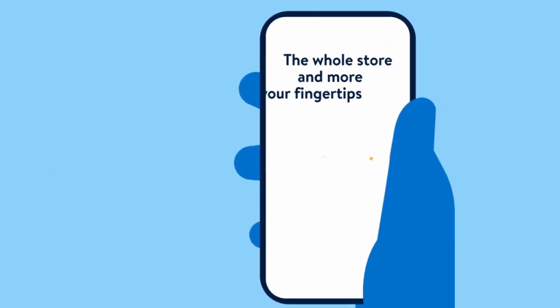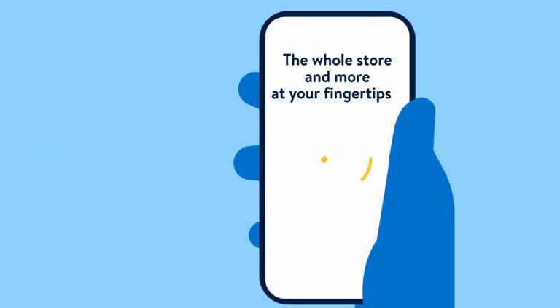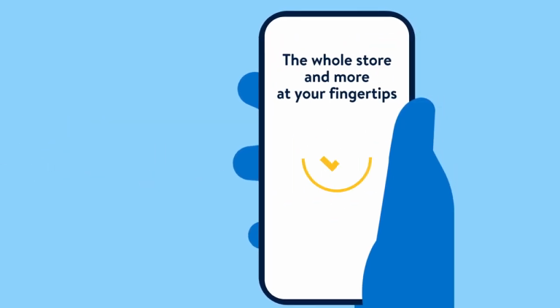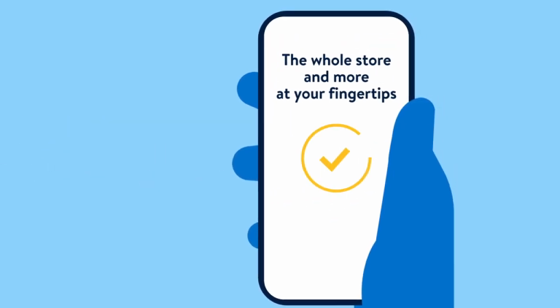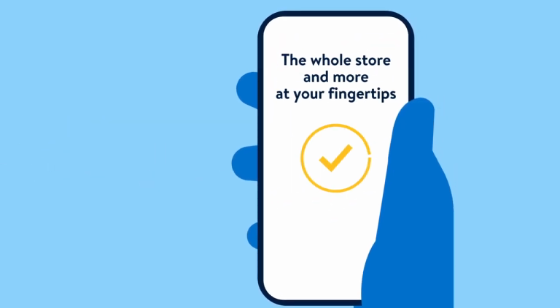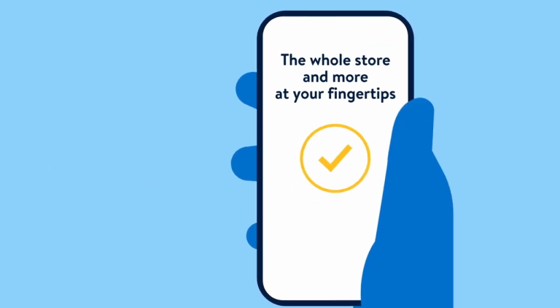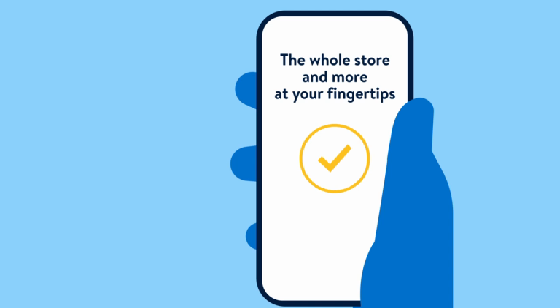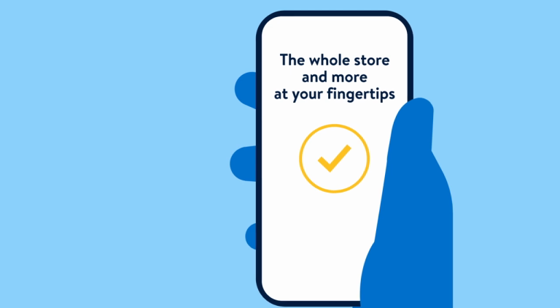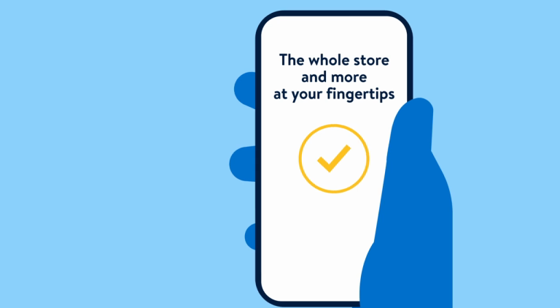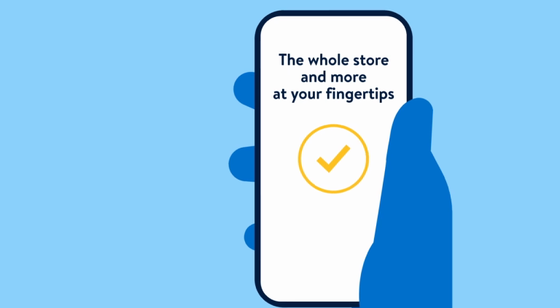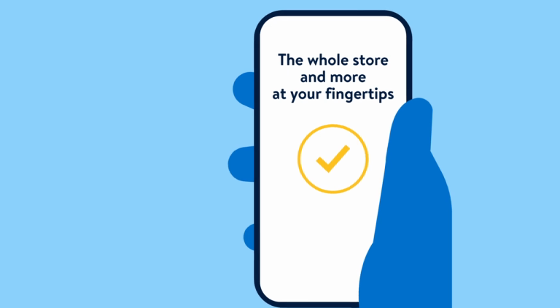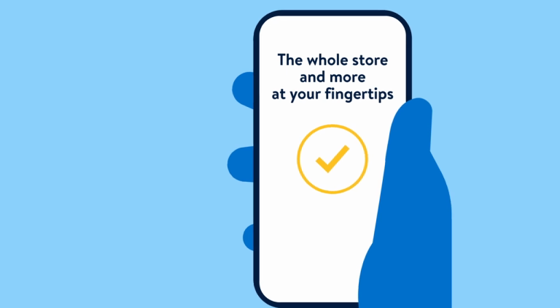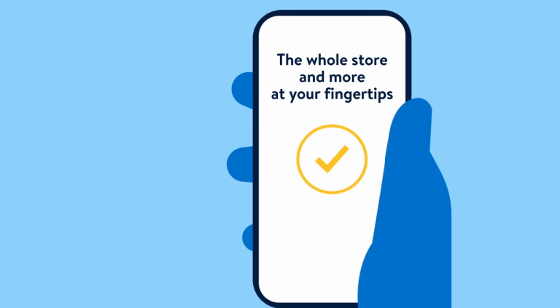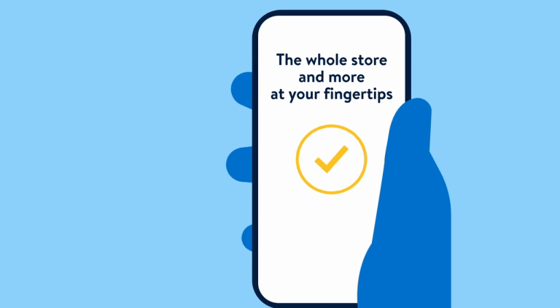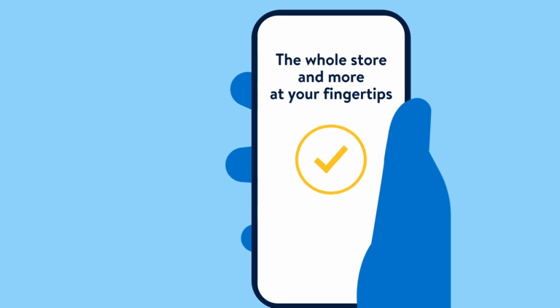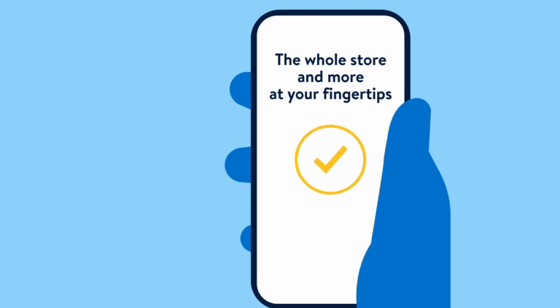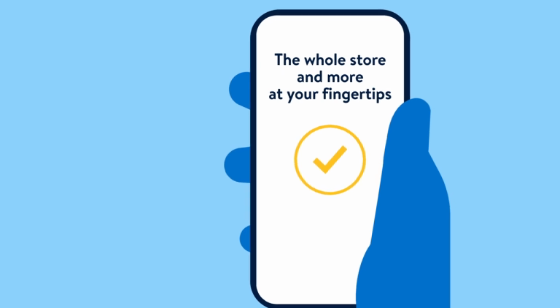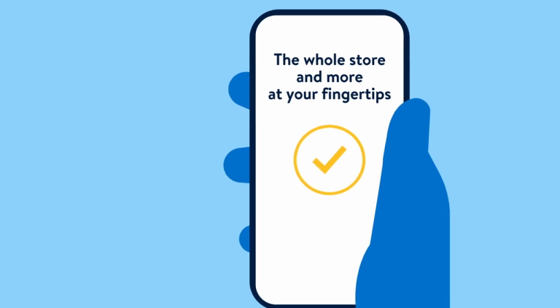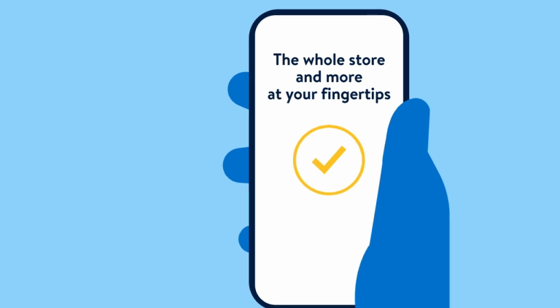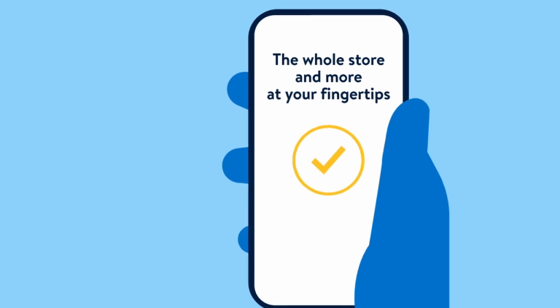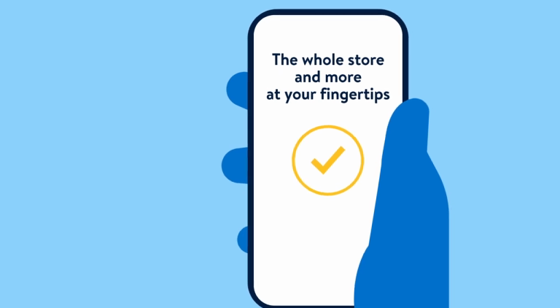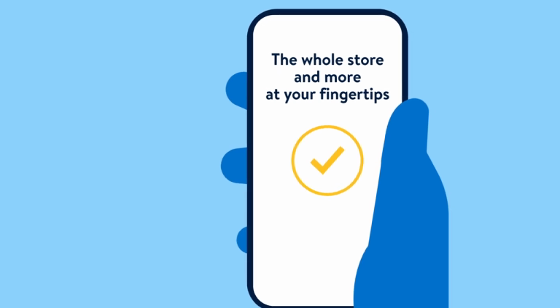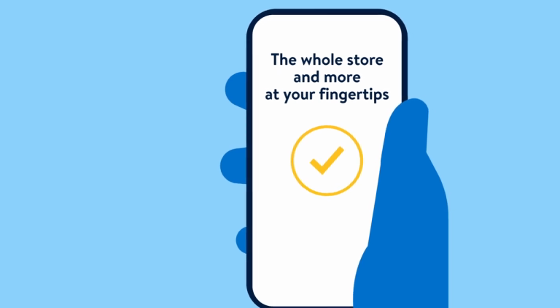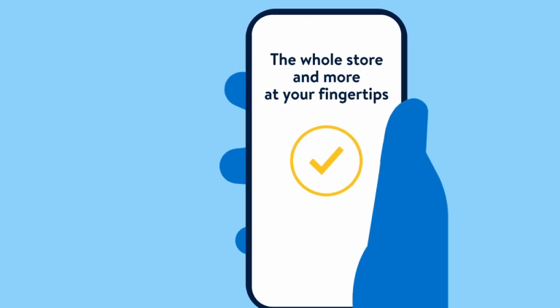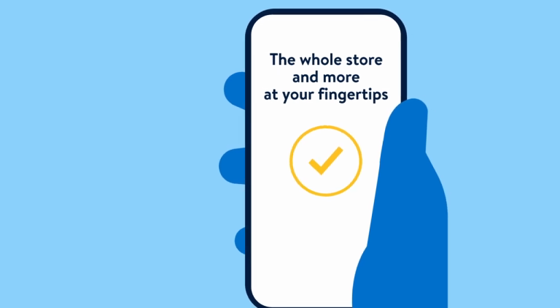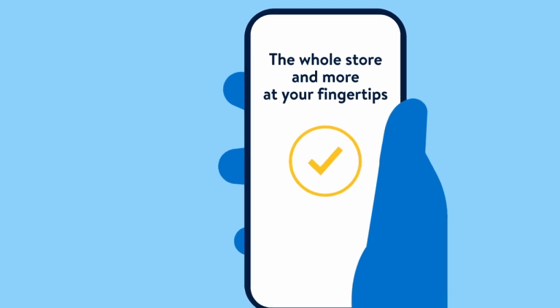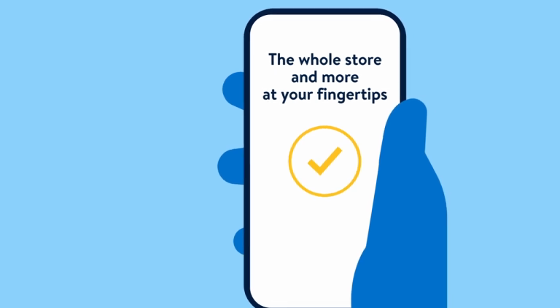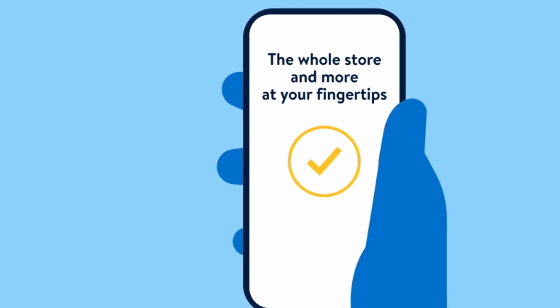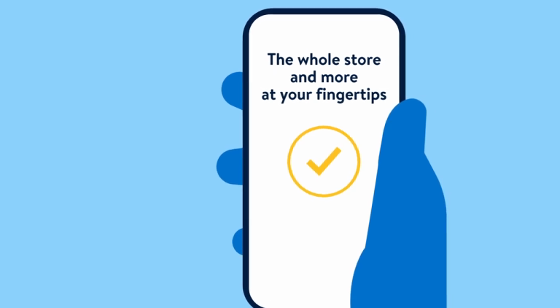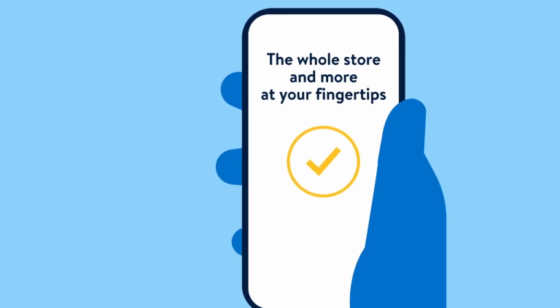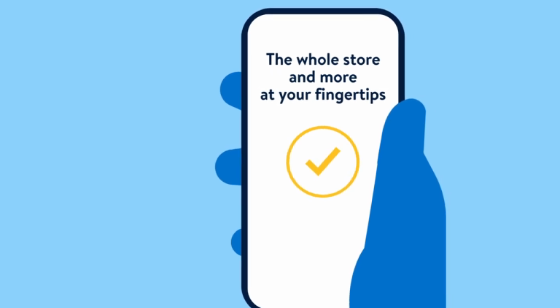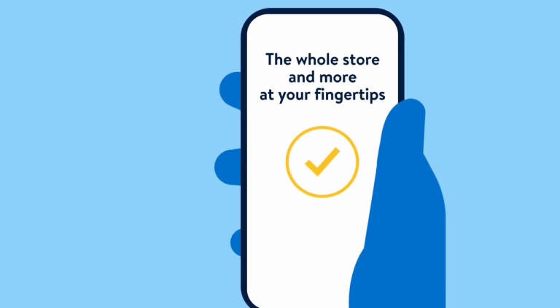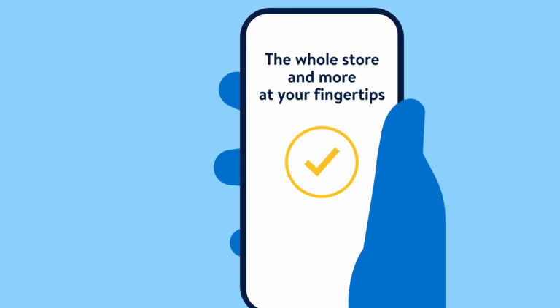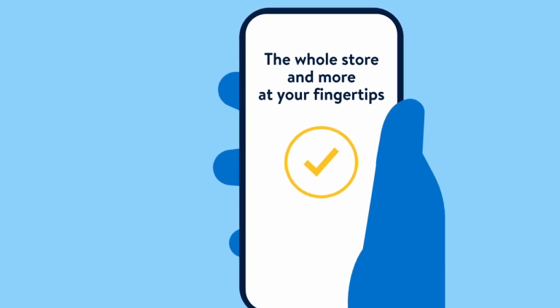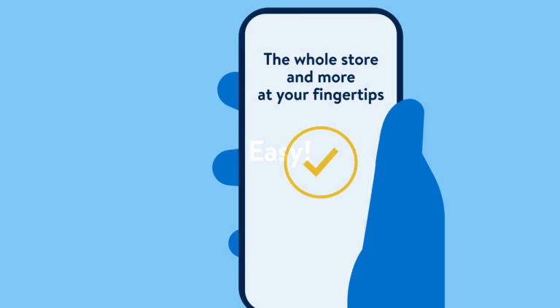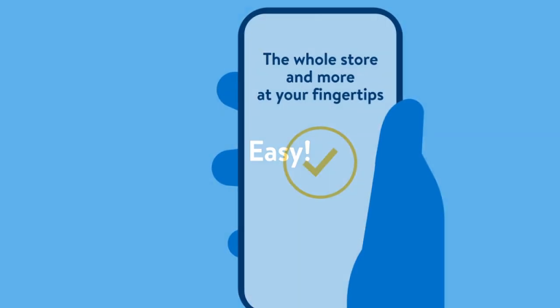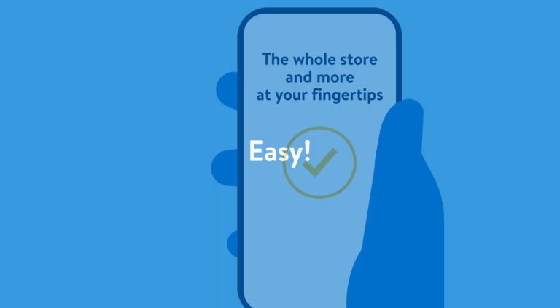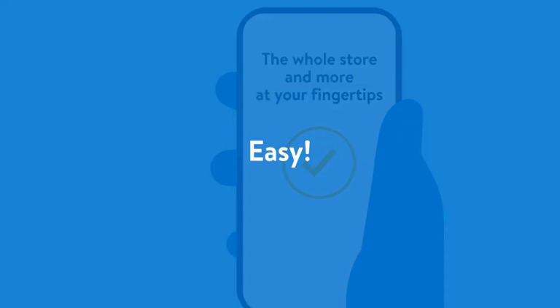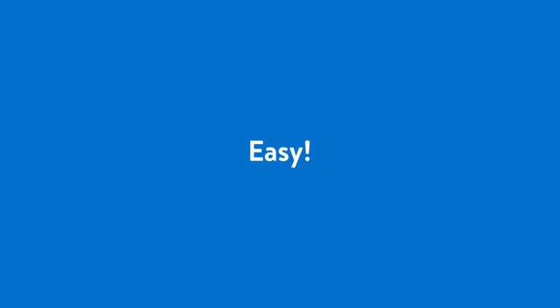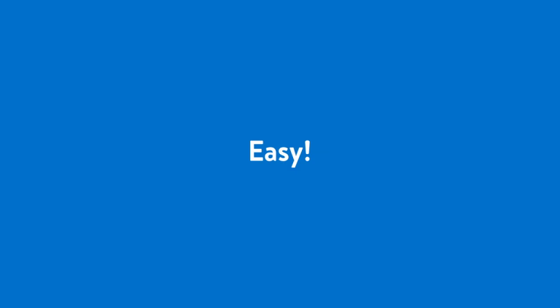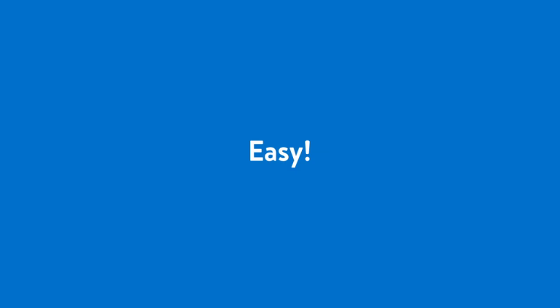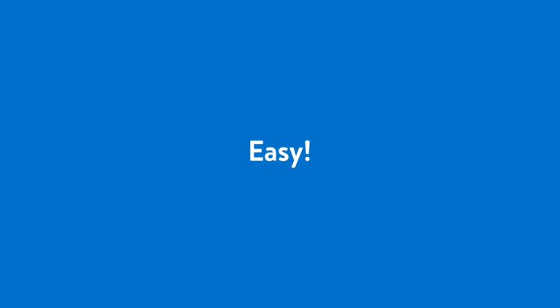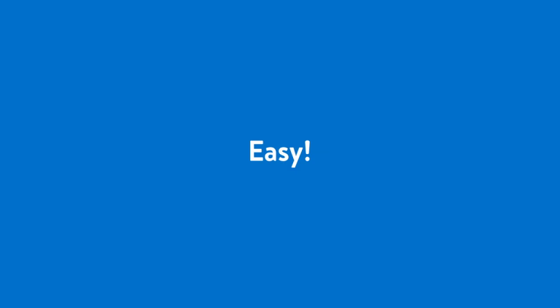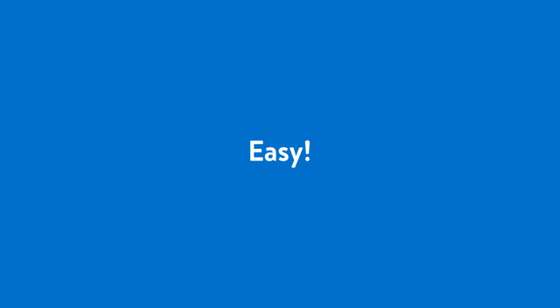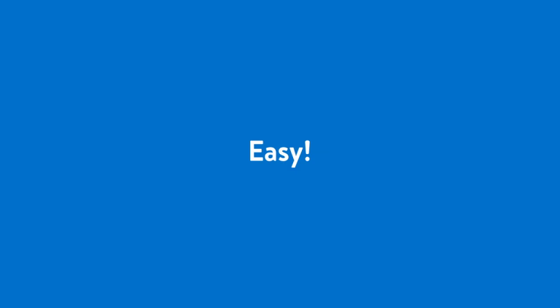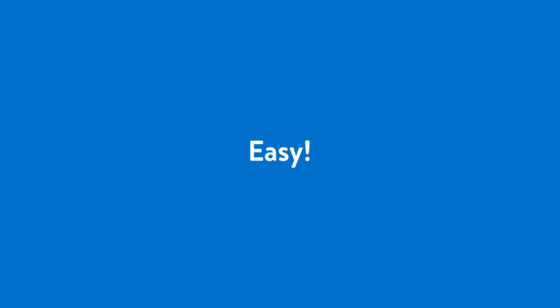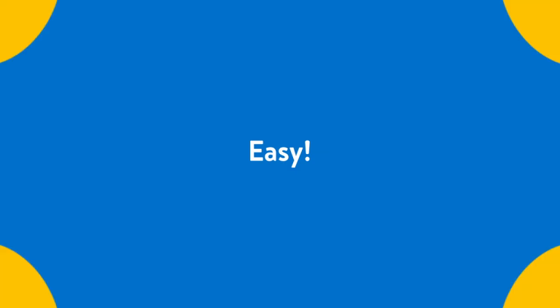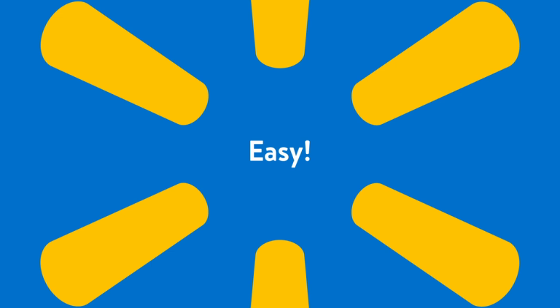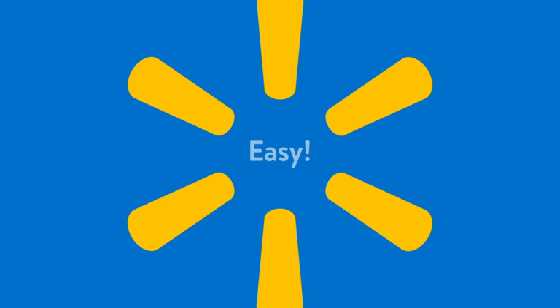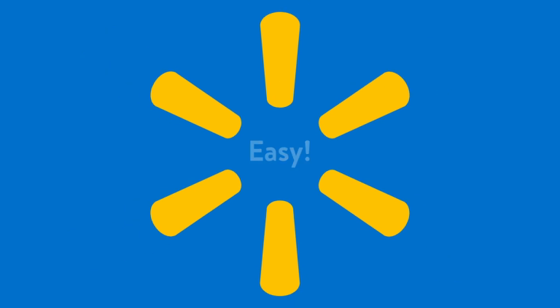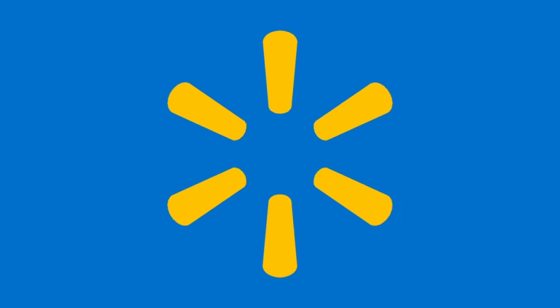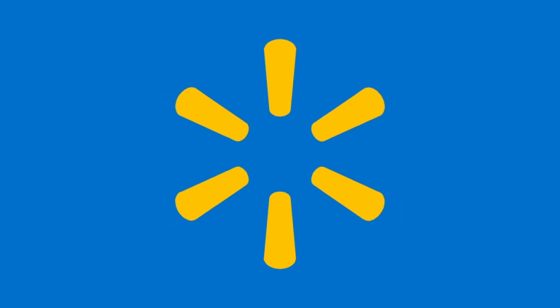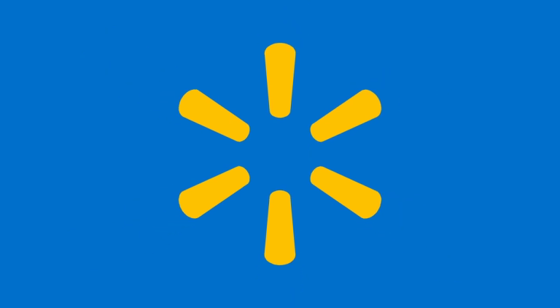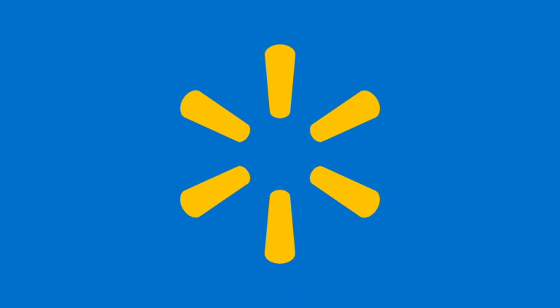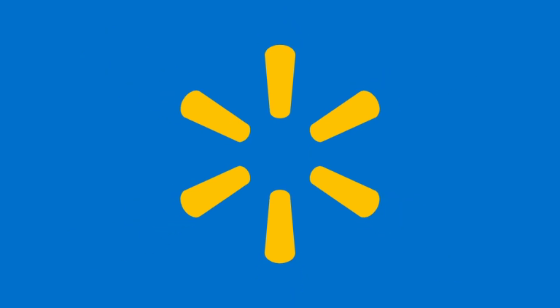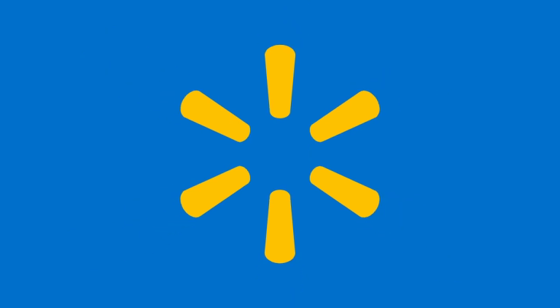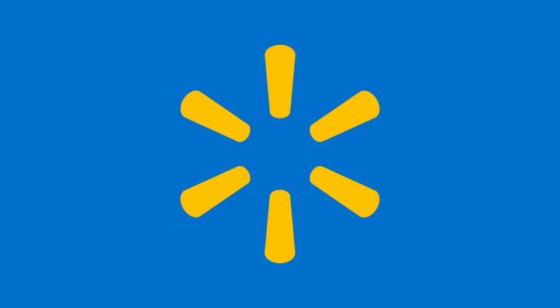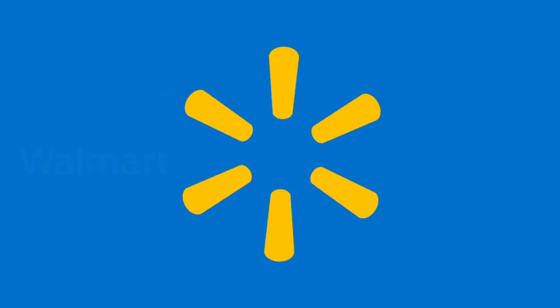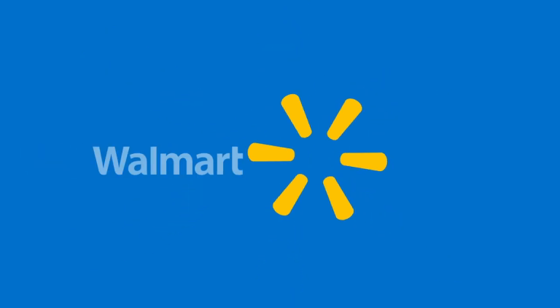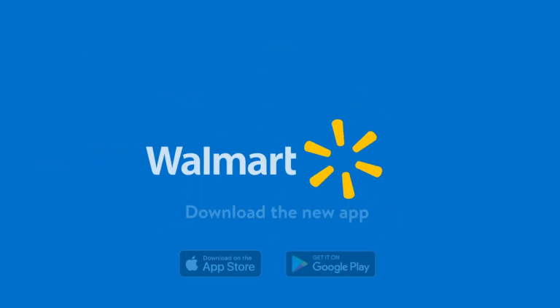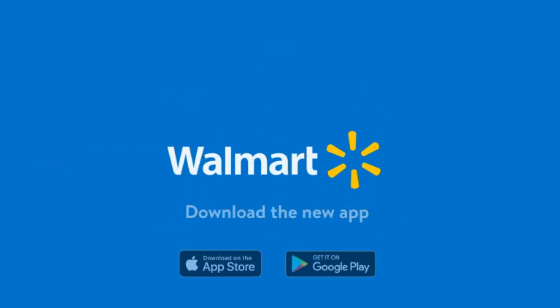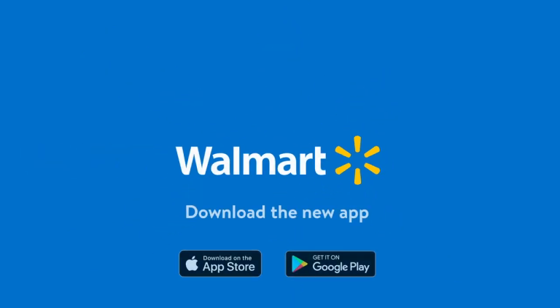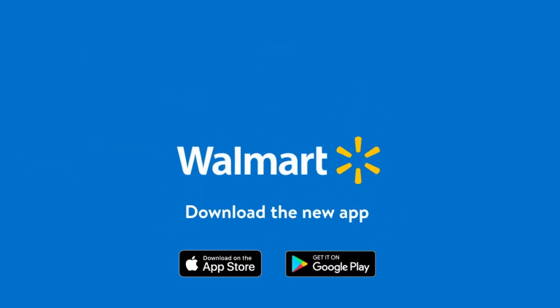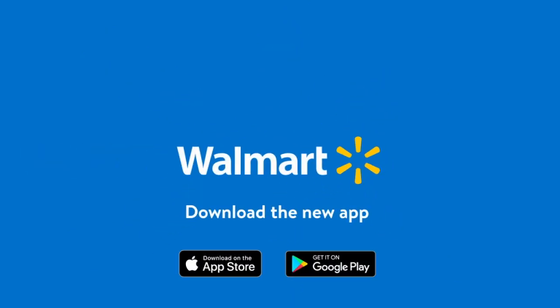The whole store and more is now at your fingertips in one Walmart app. It's that easy. Download it today and see for yourself.